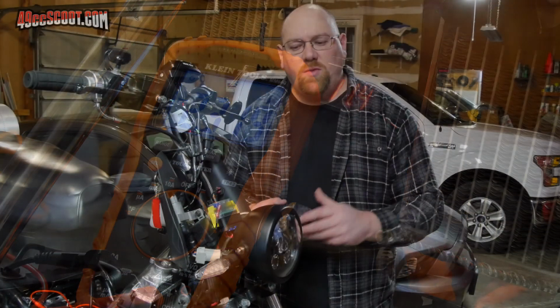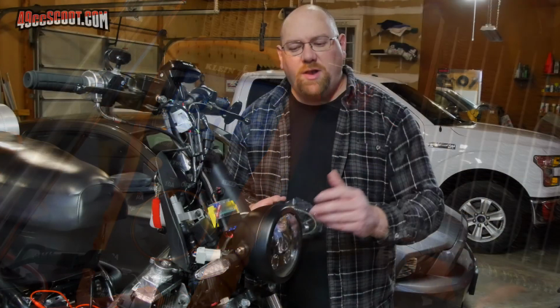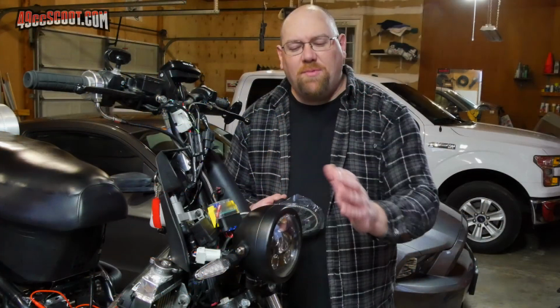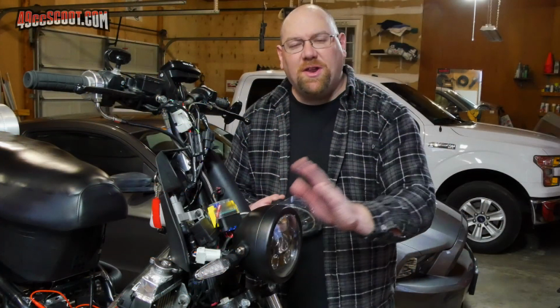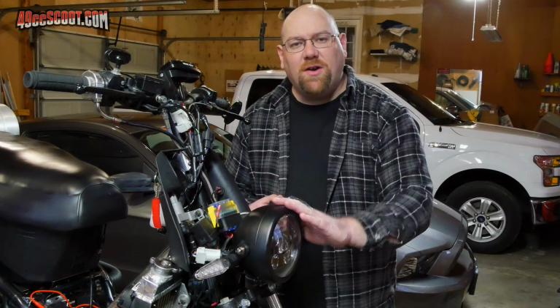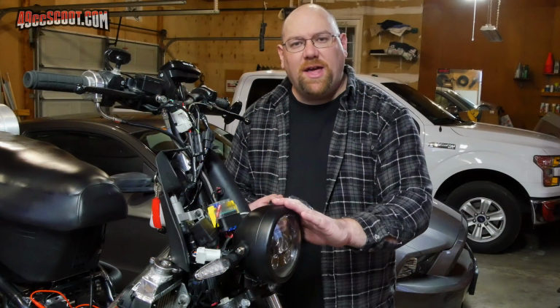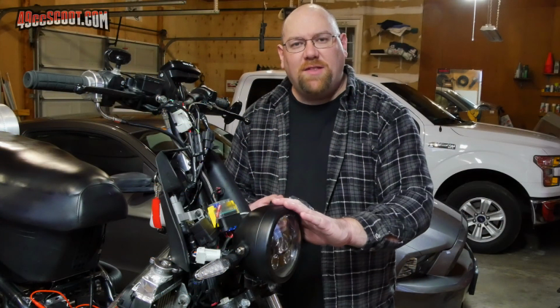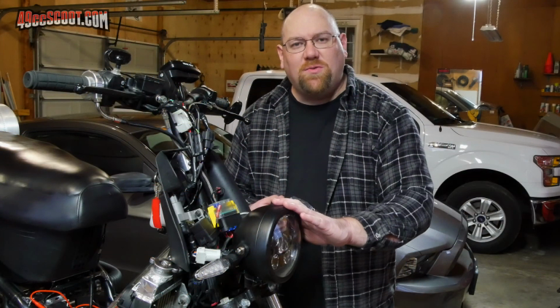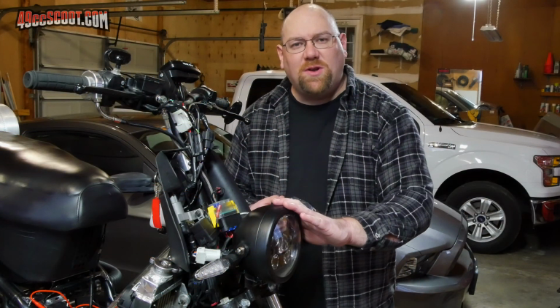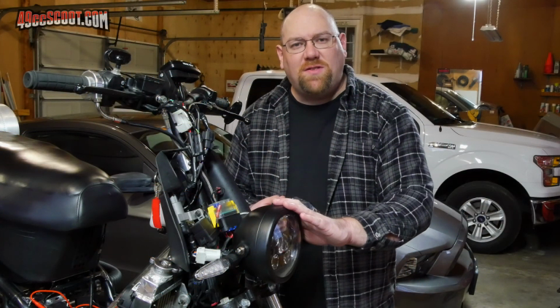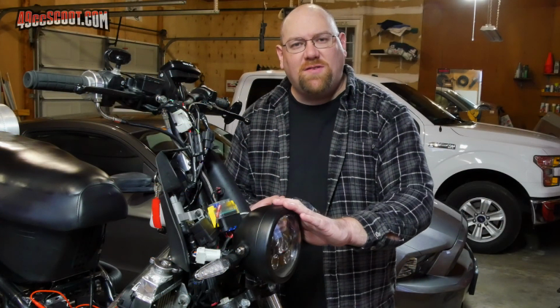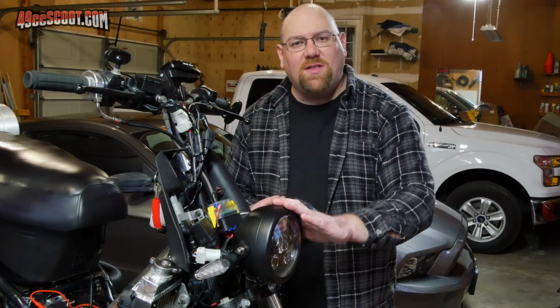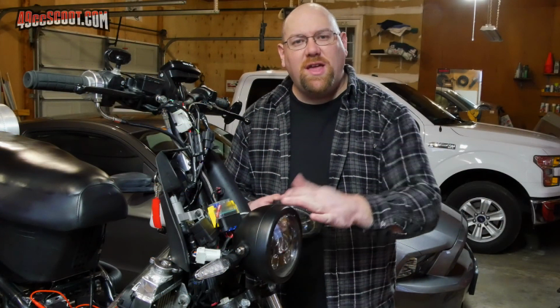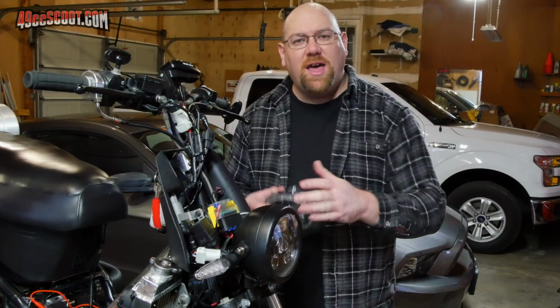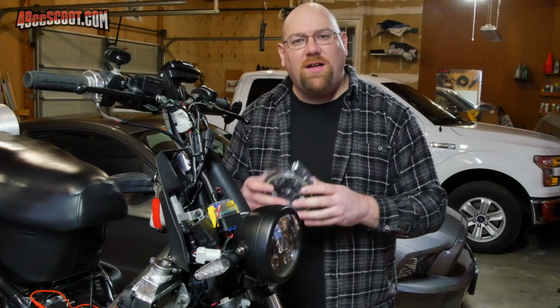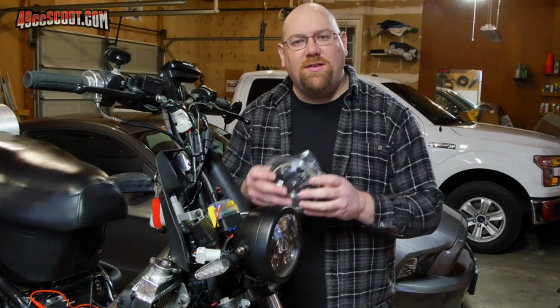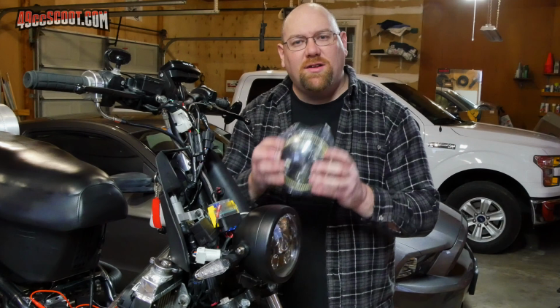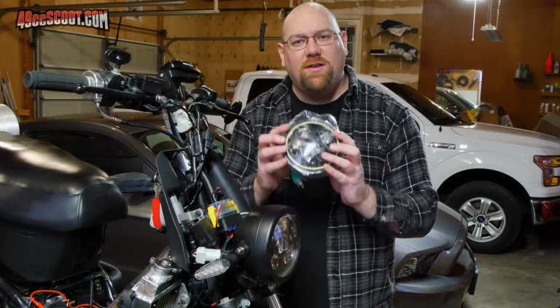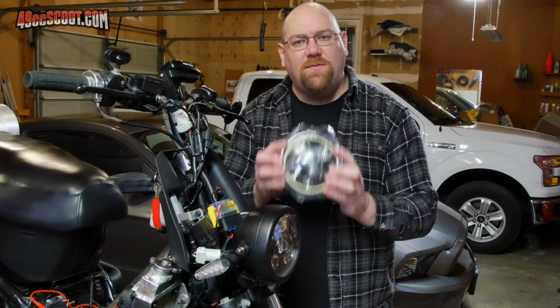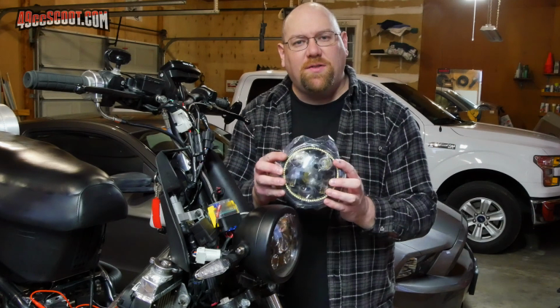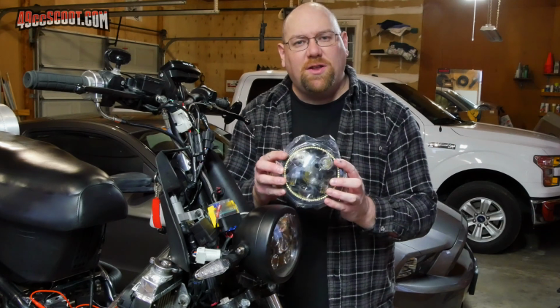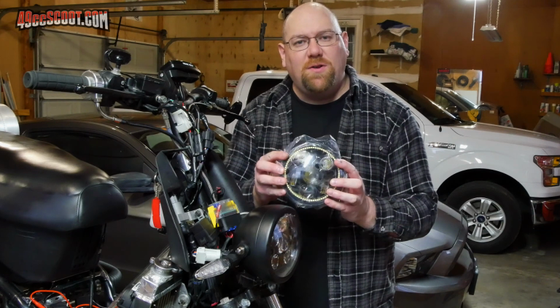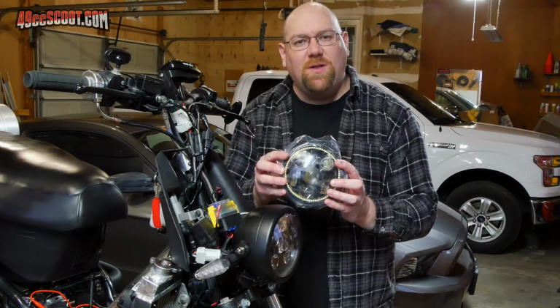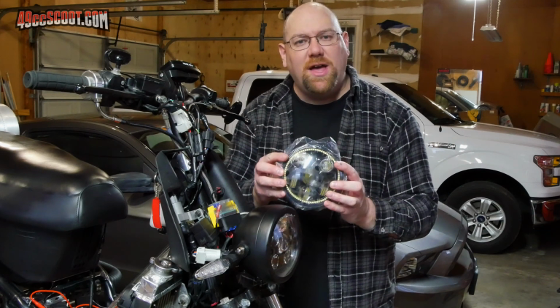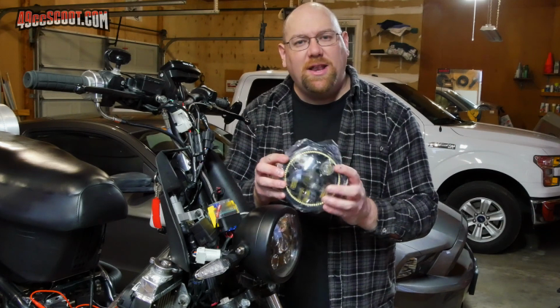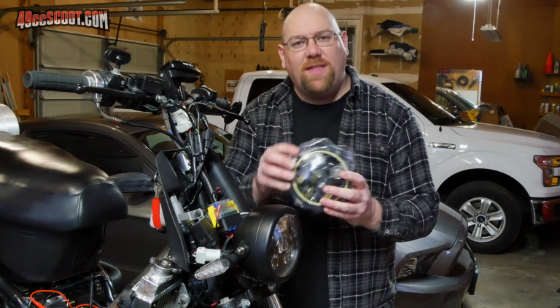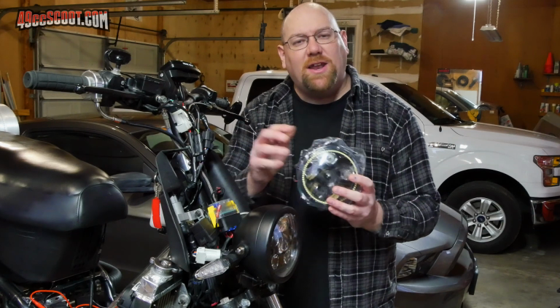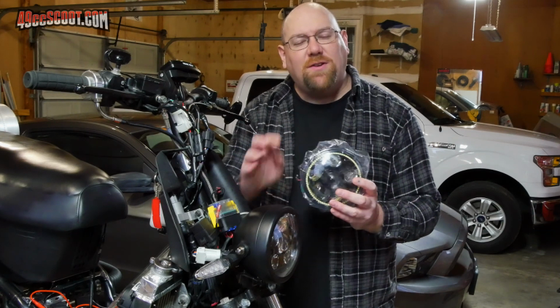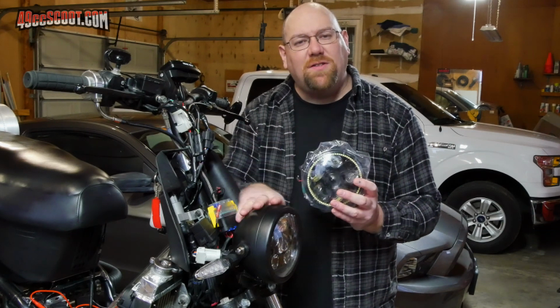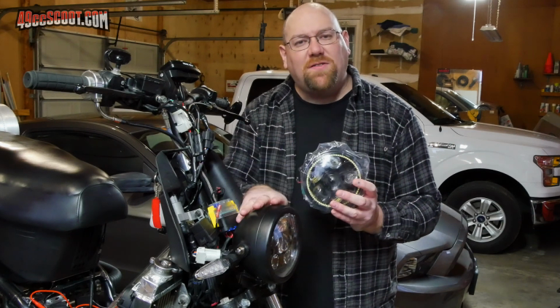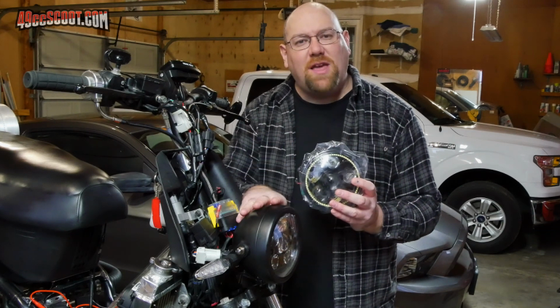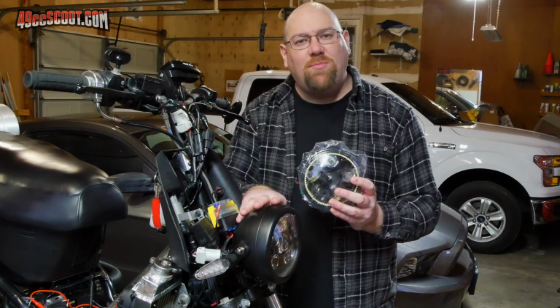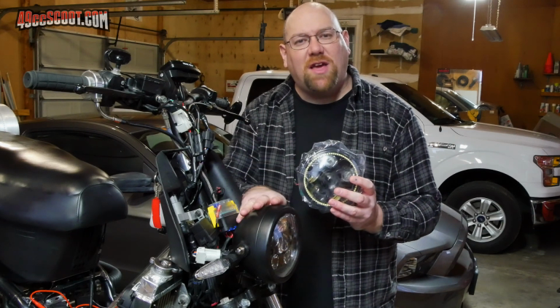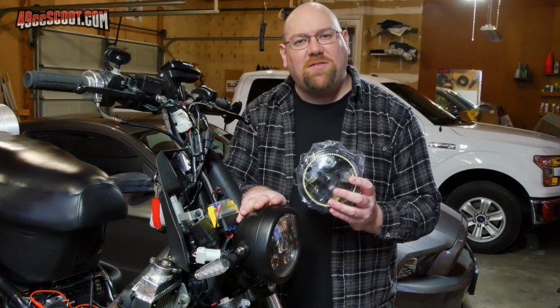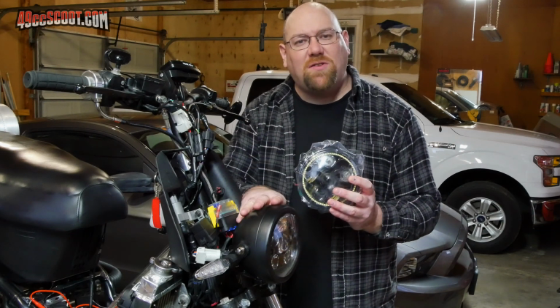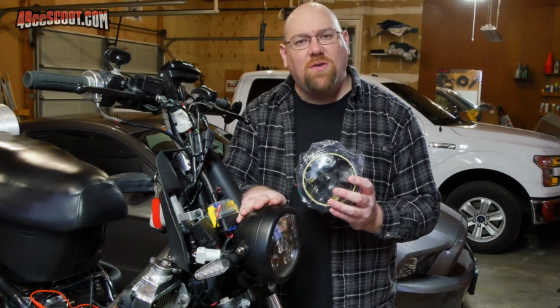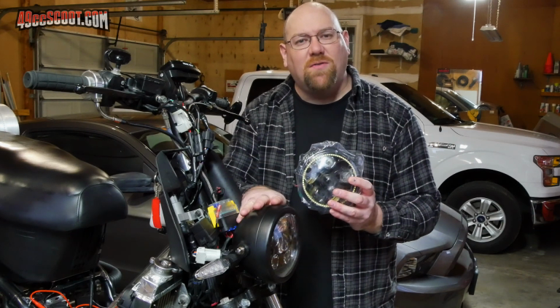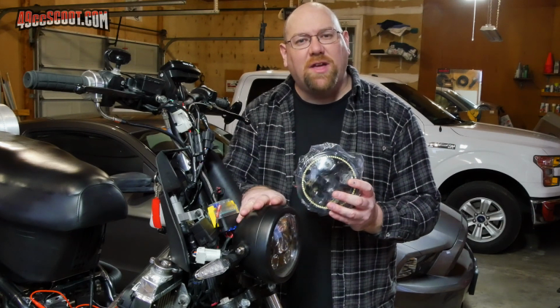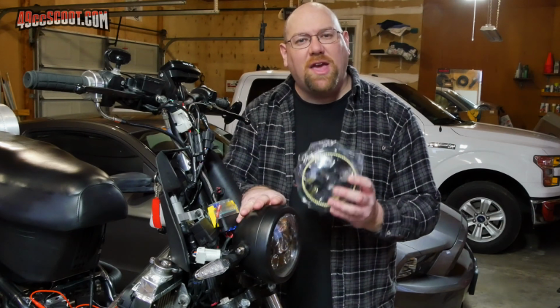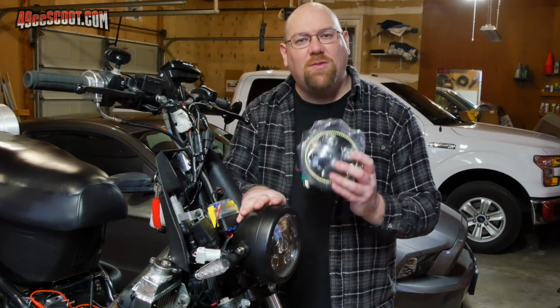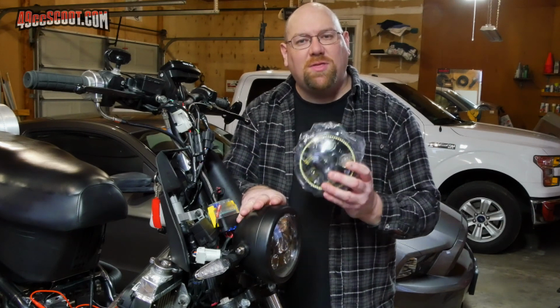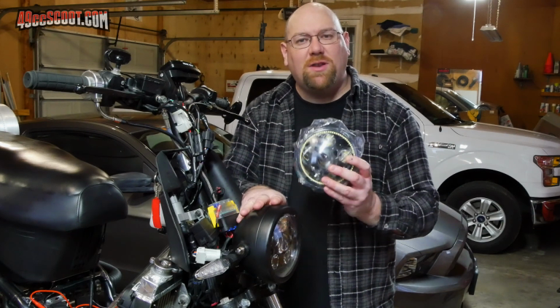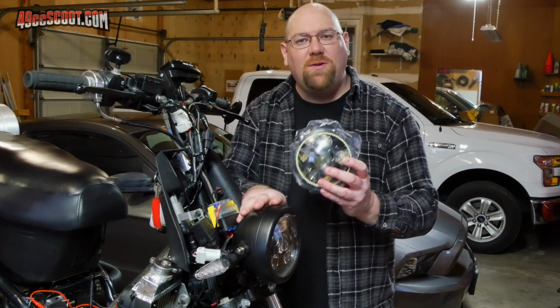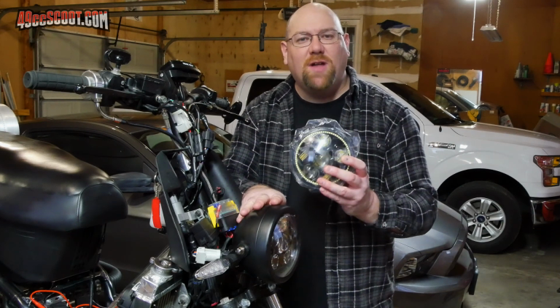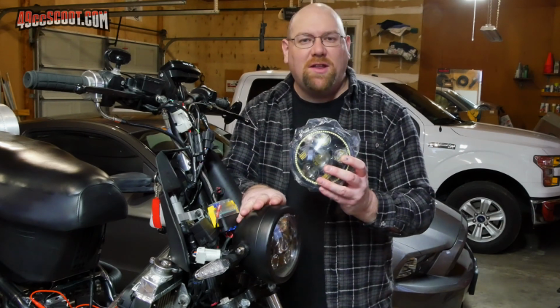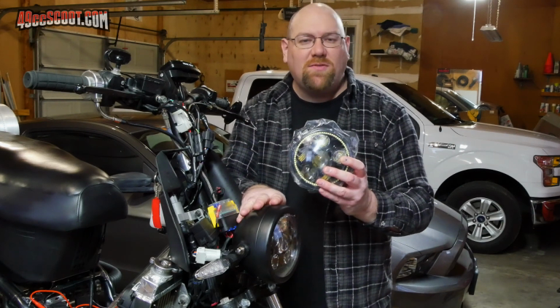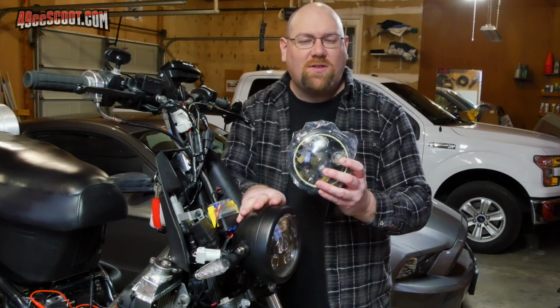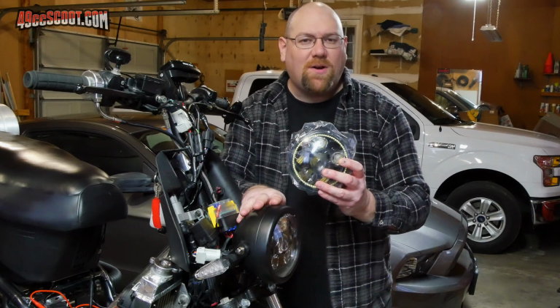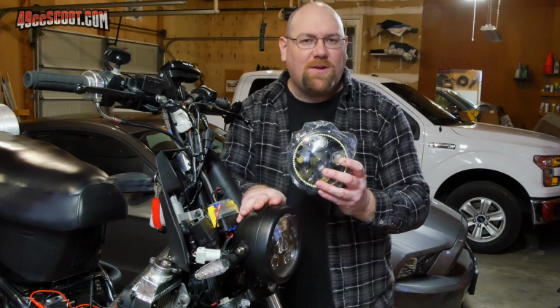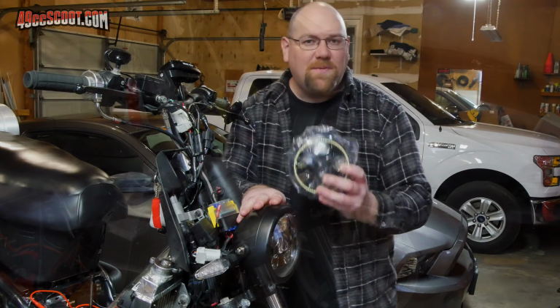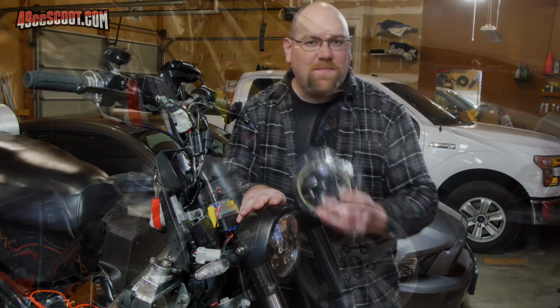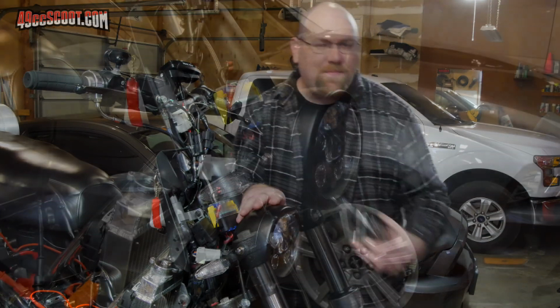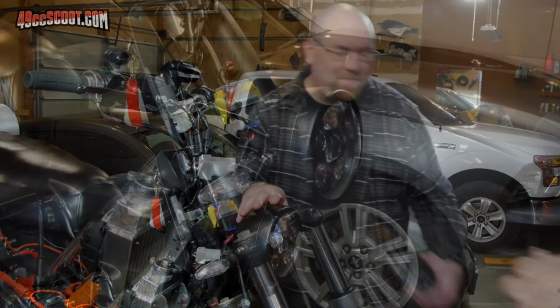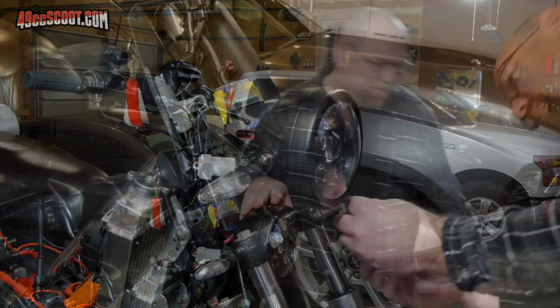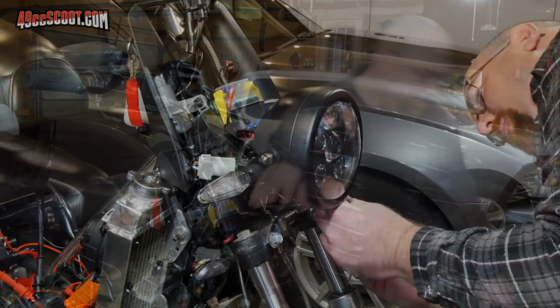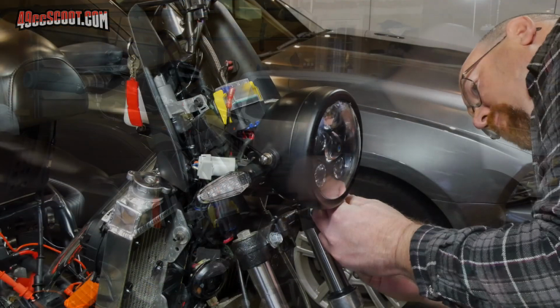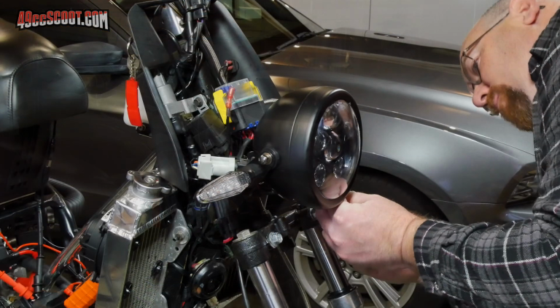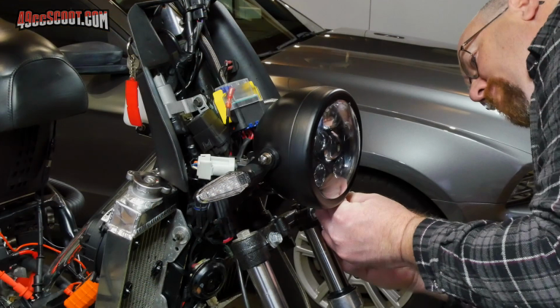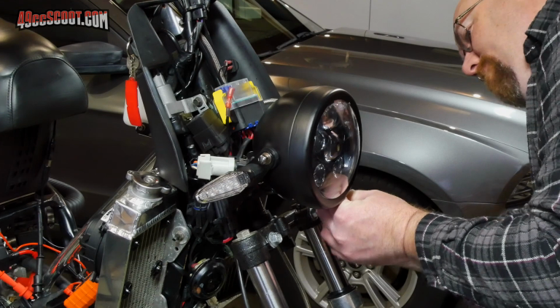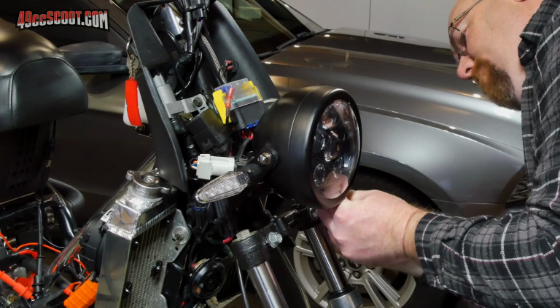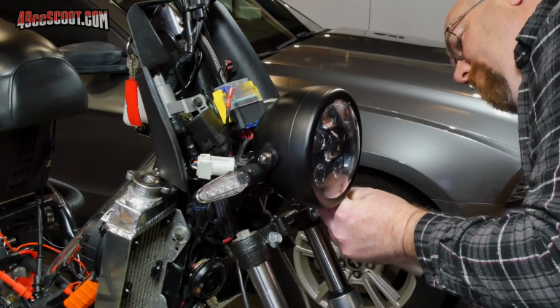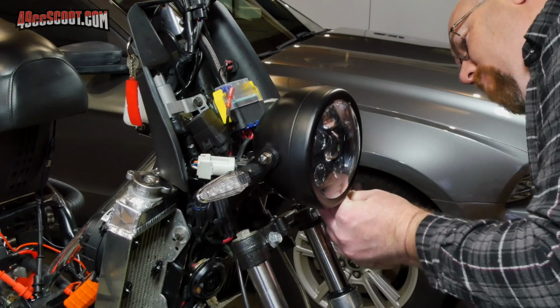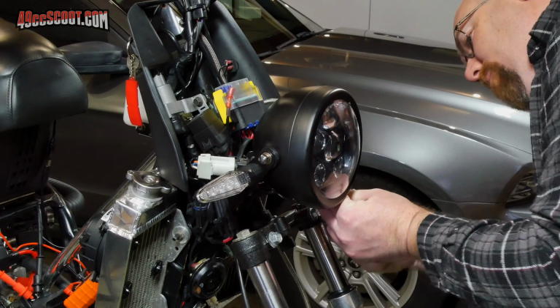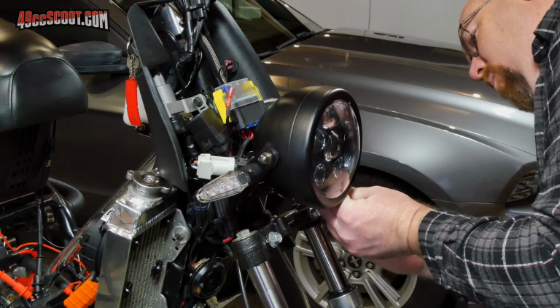Now I'm going to go ahead and switch this light out for the new light, and then I'll do the same test over again with the new light installed.